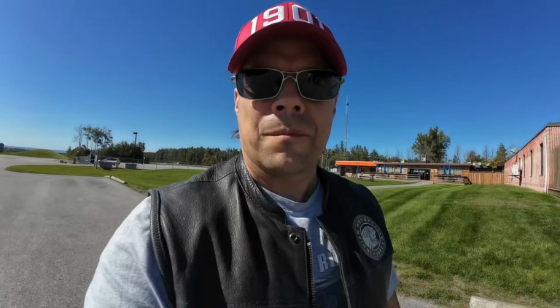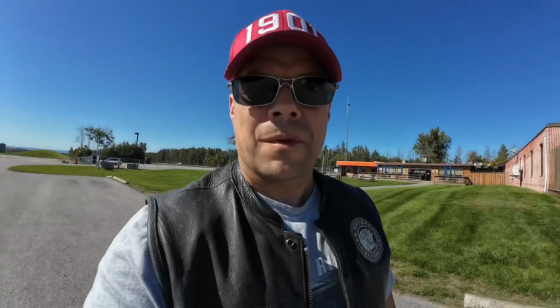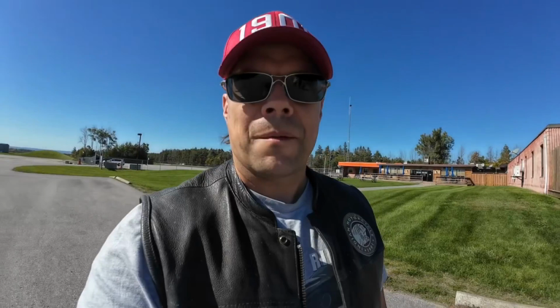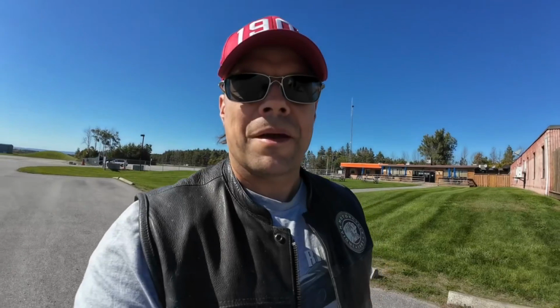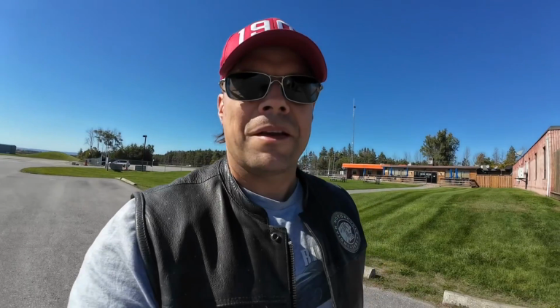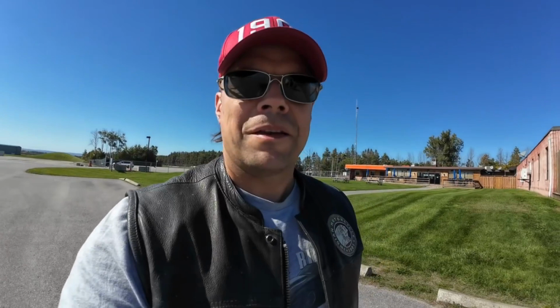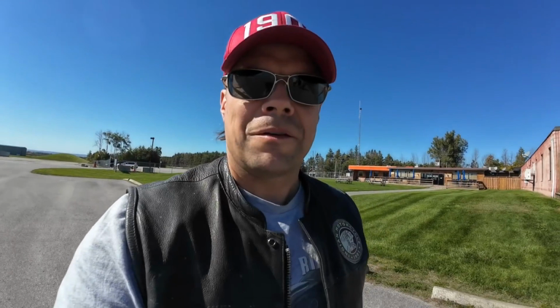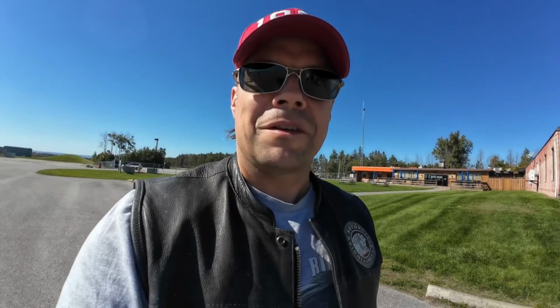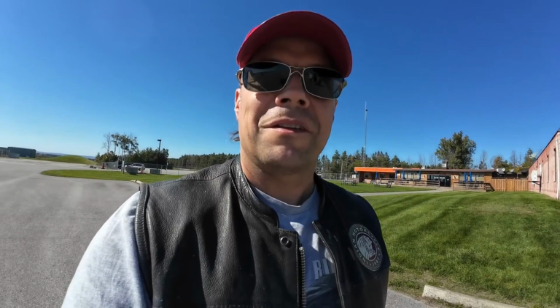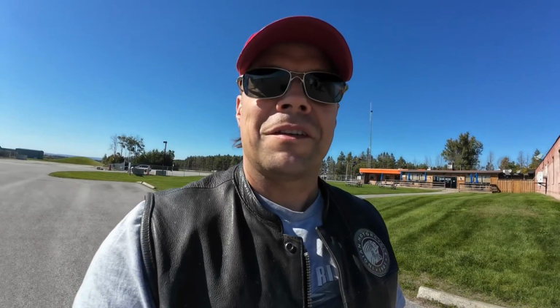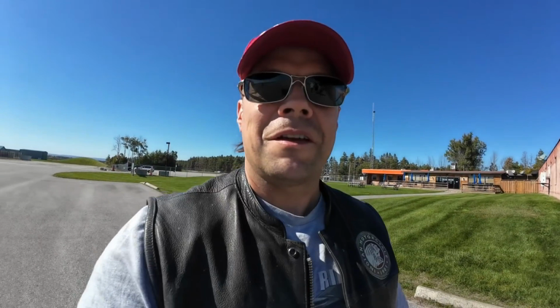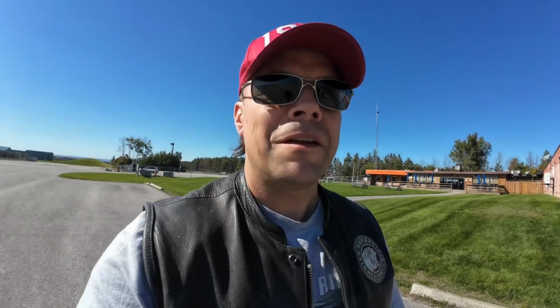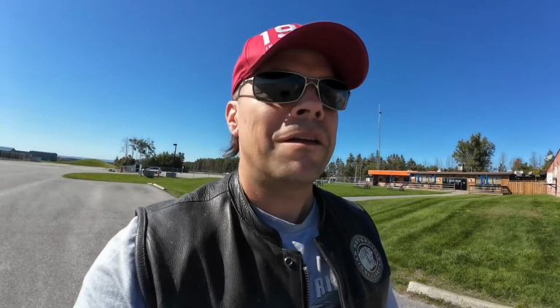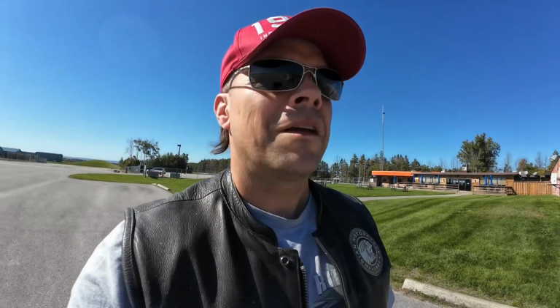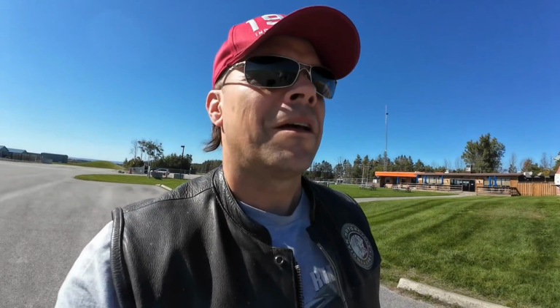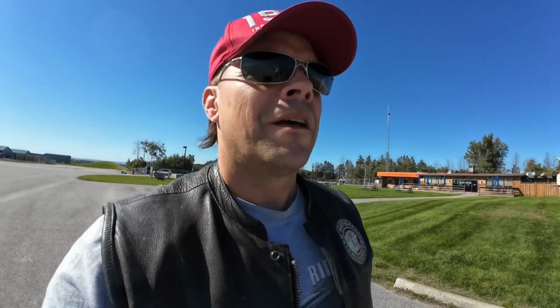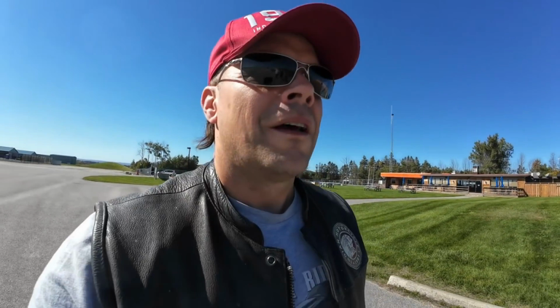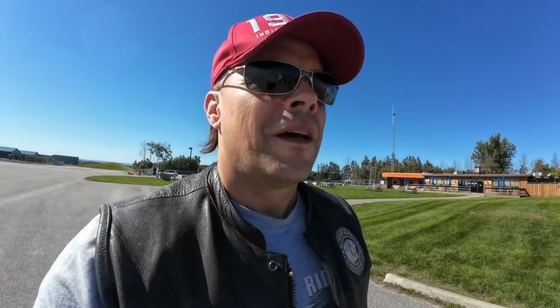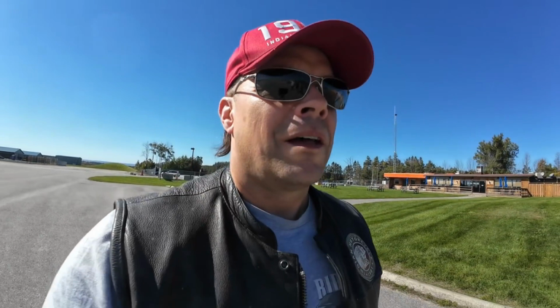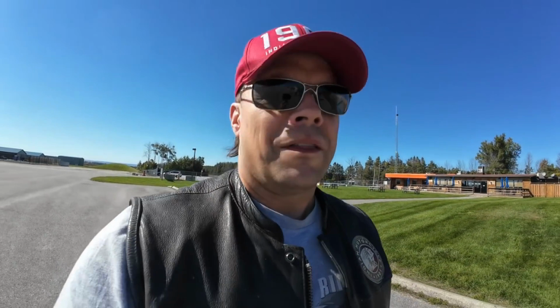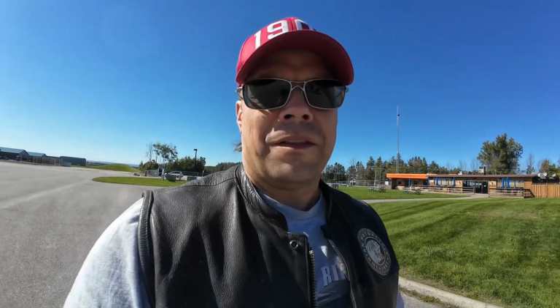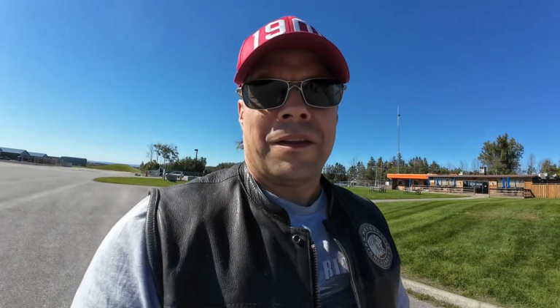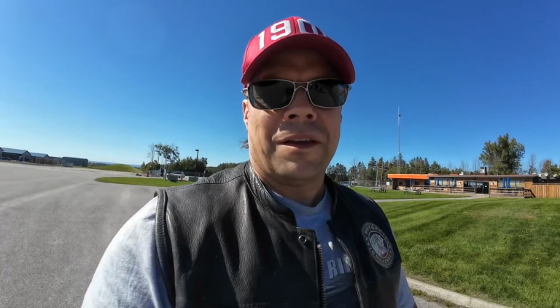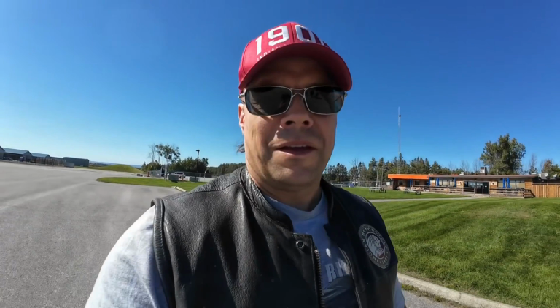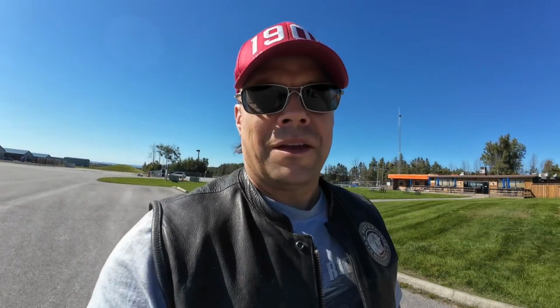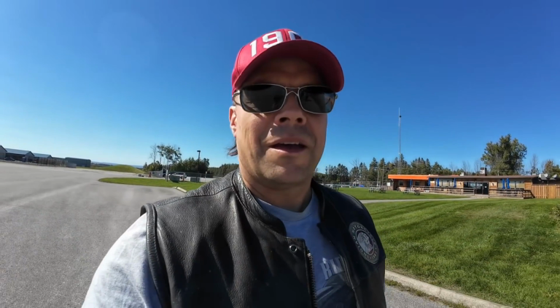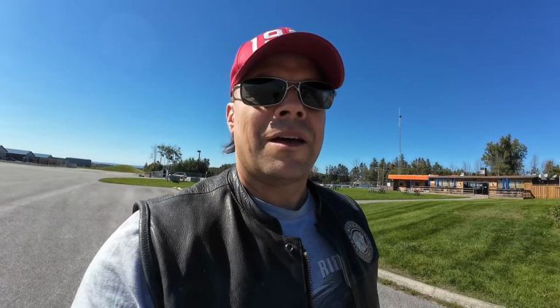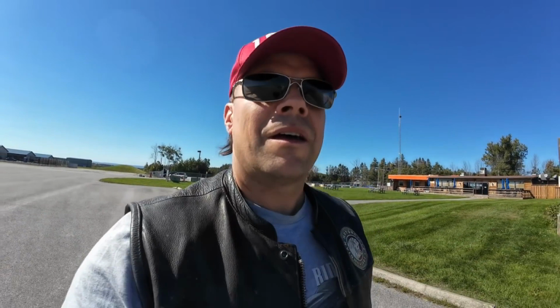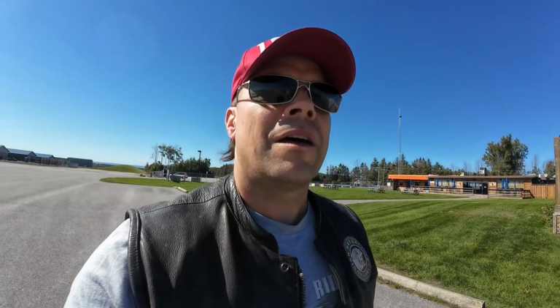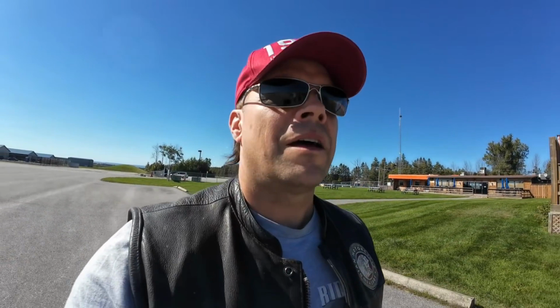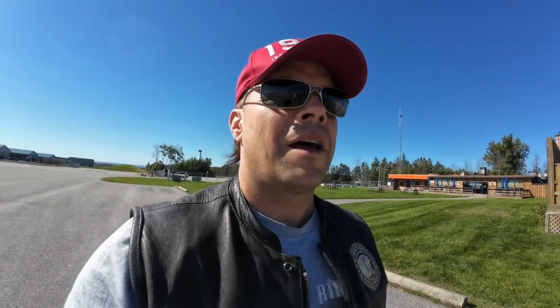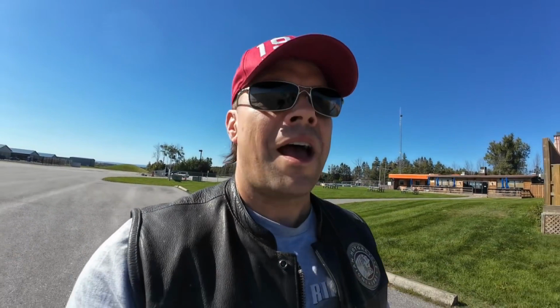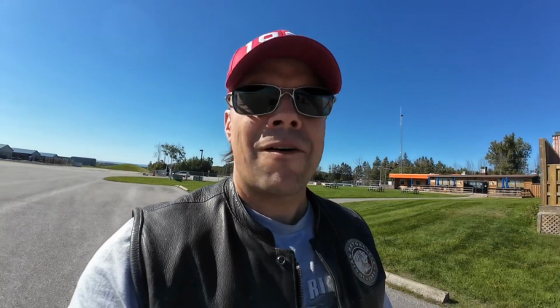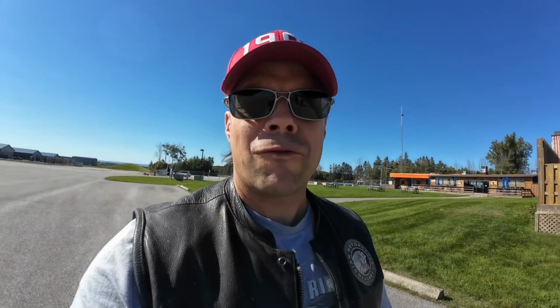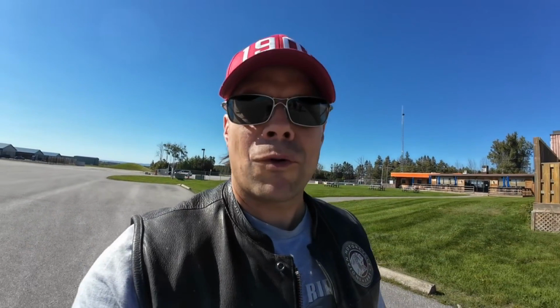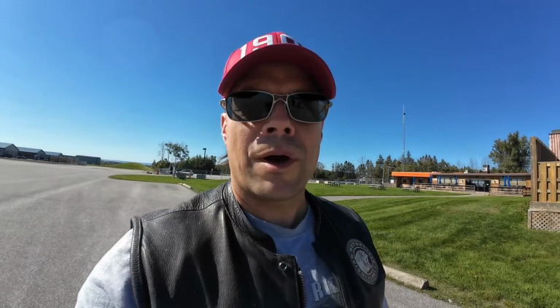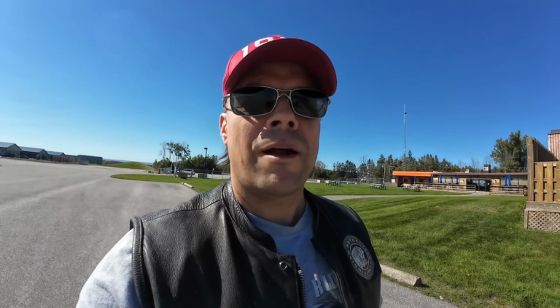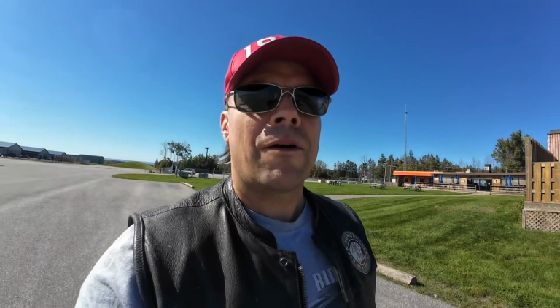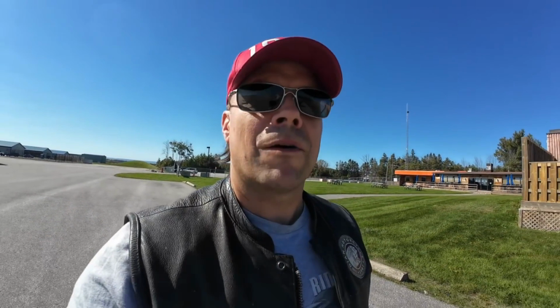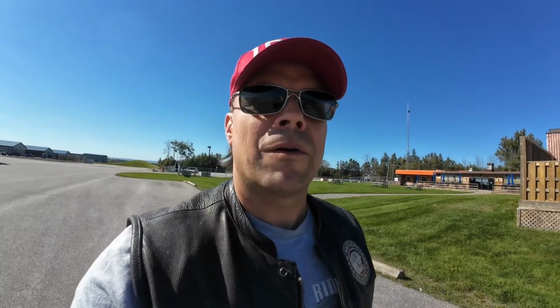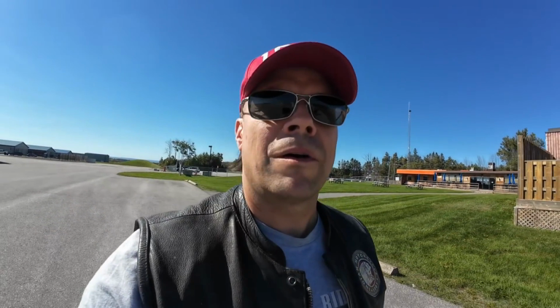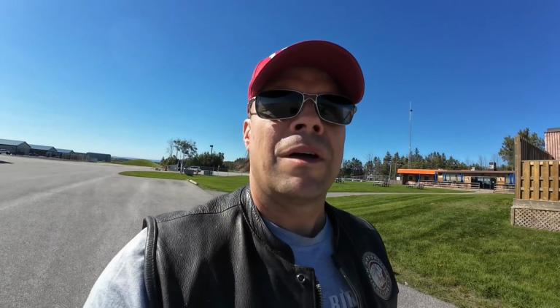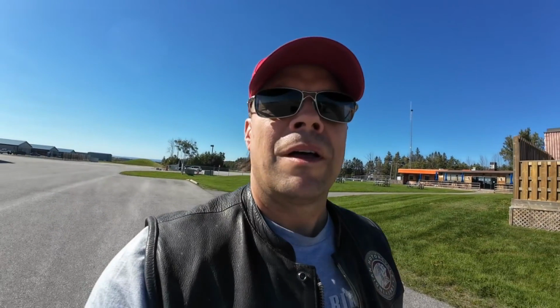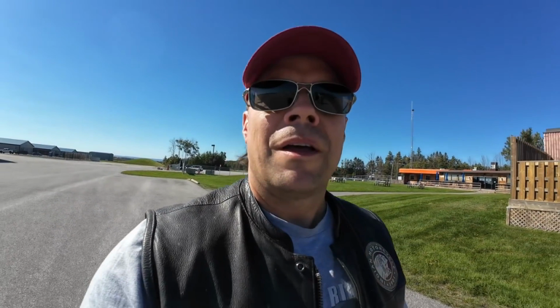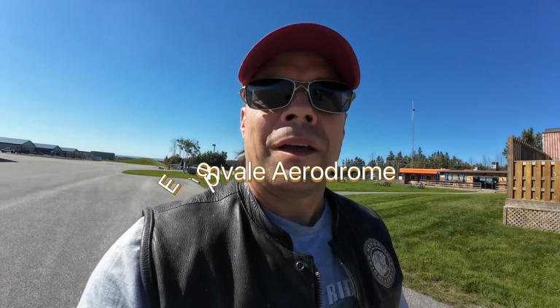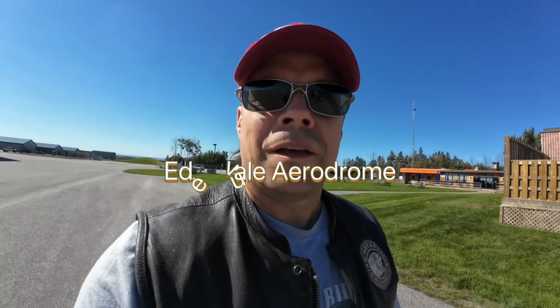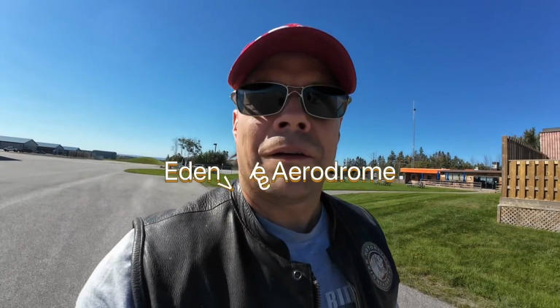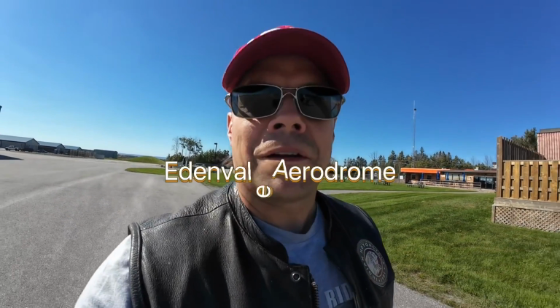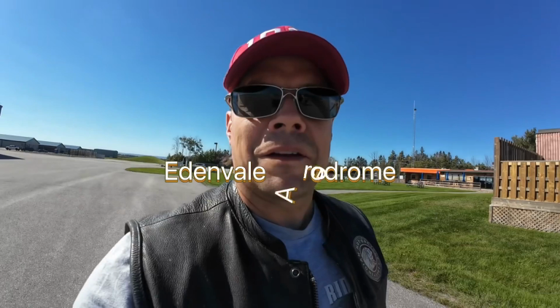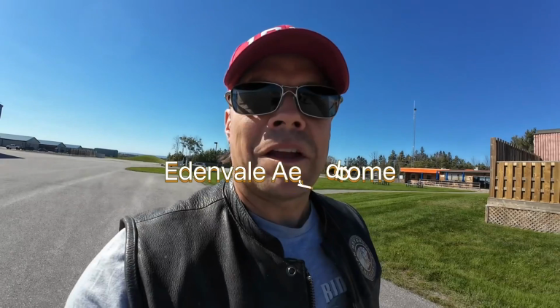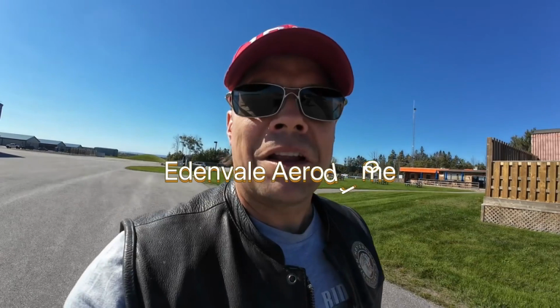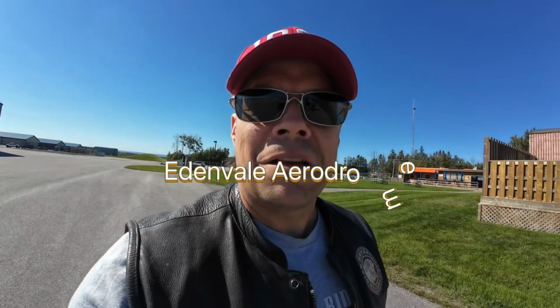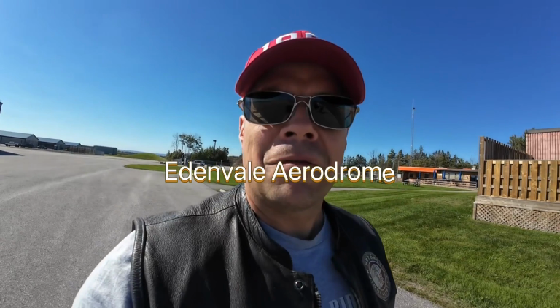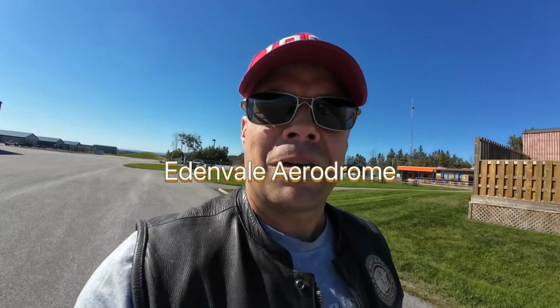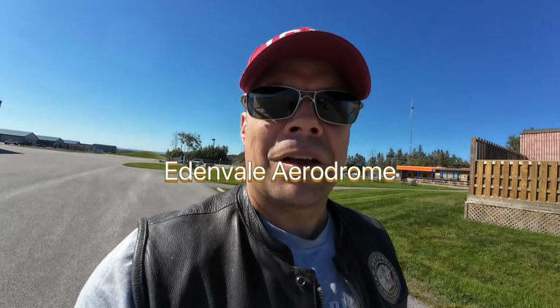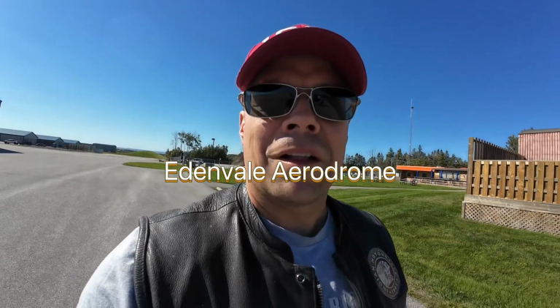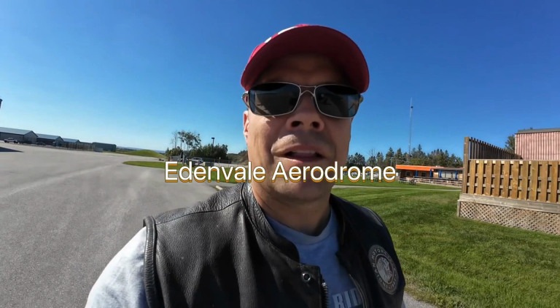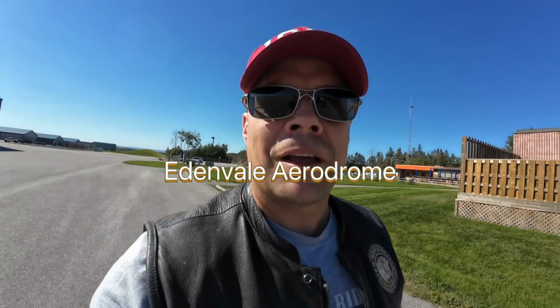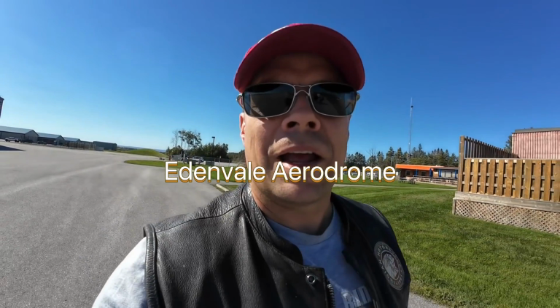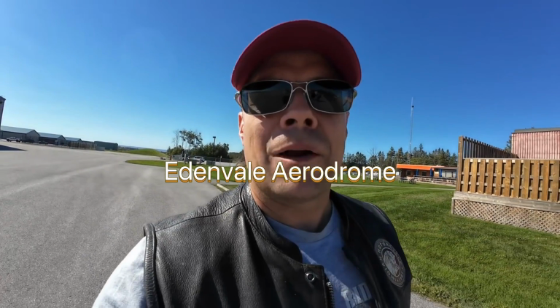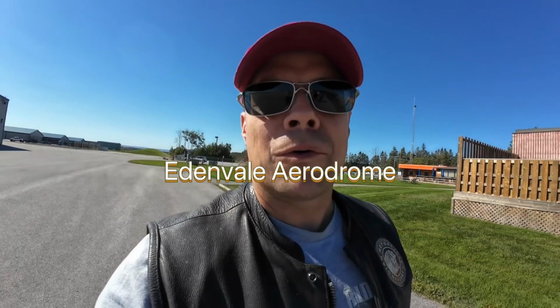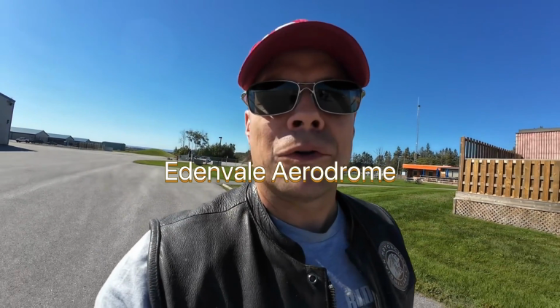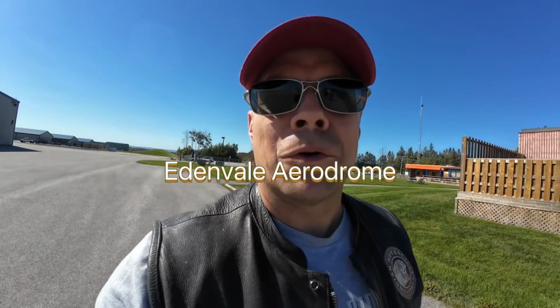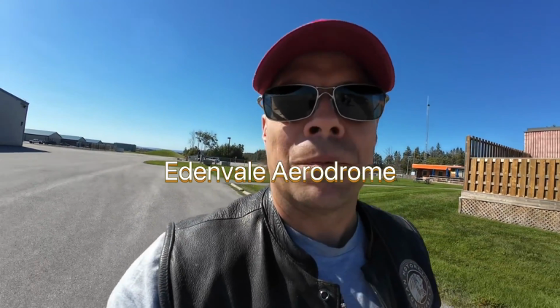I'm heading out to see the Avro Arrow, here at the Eaton Vale Aerodrome.